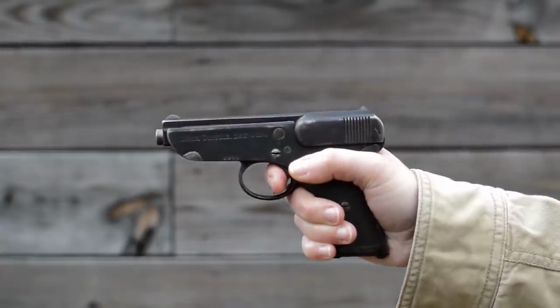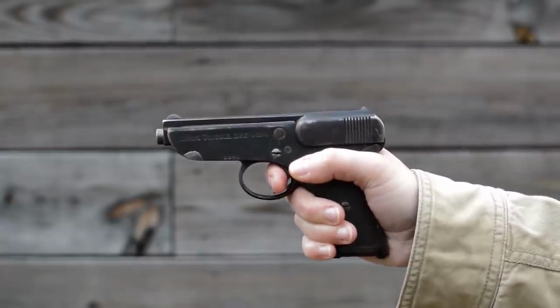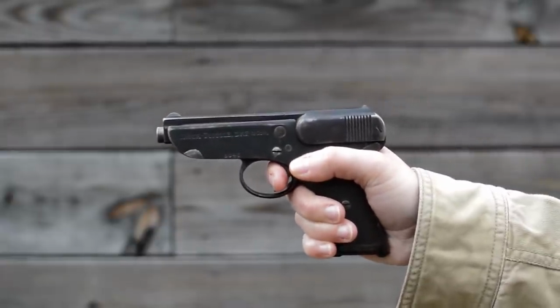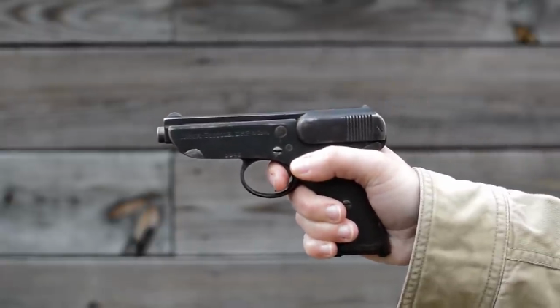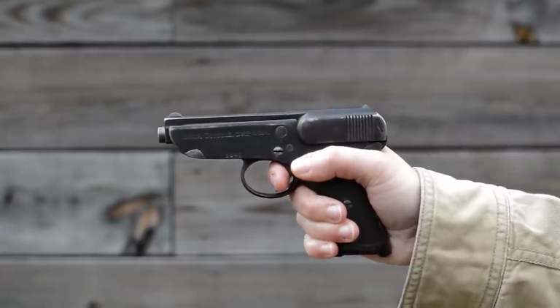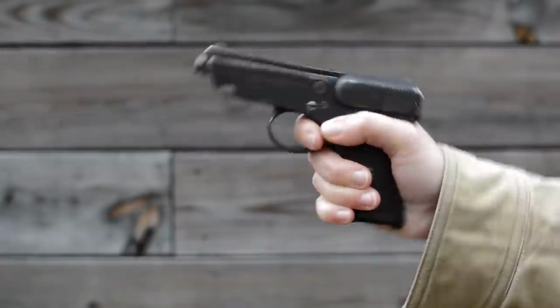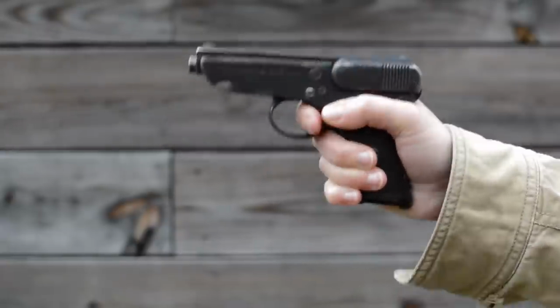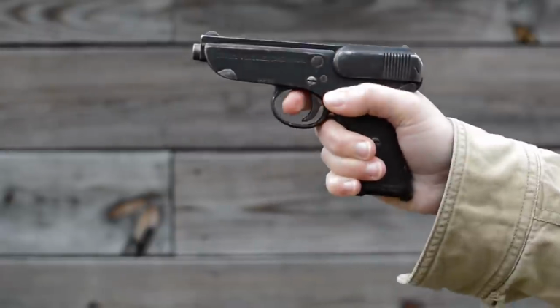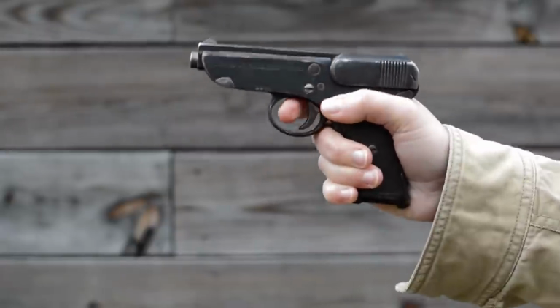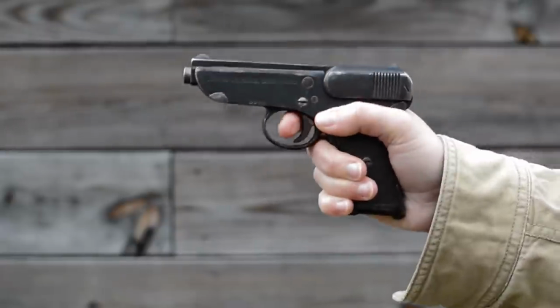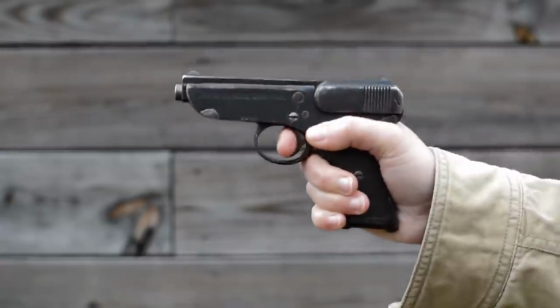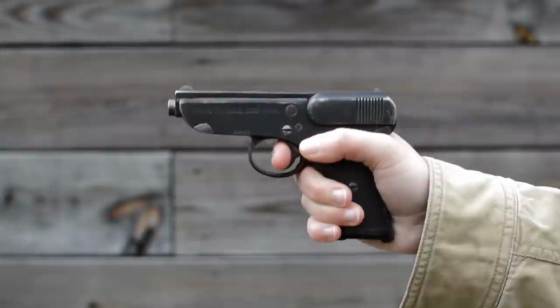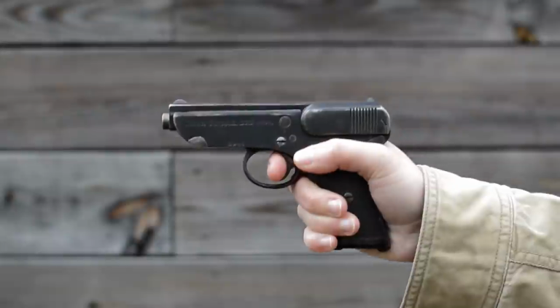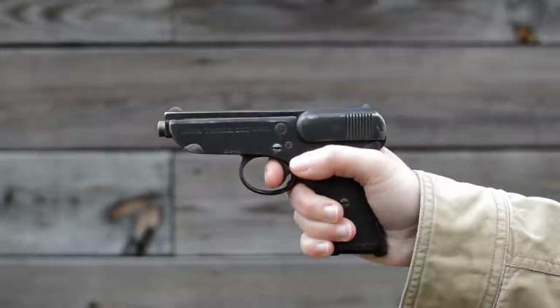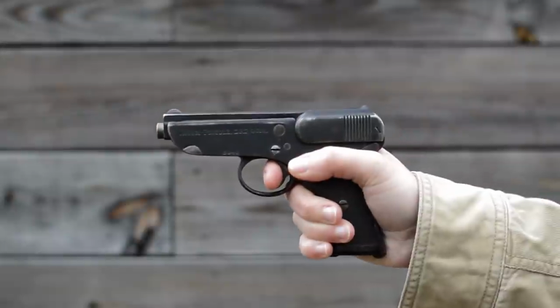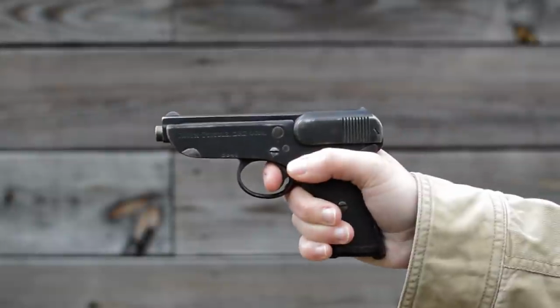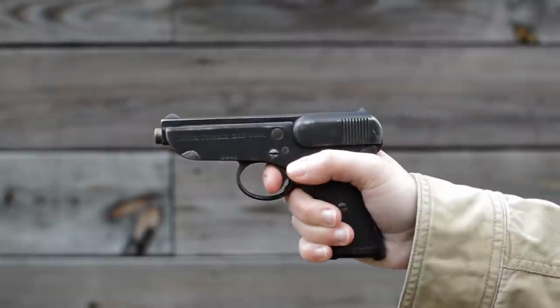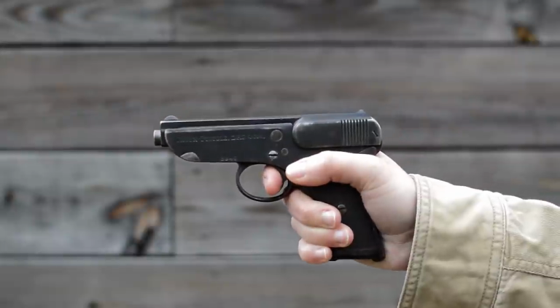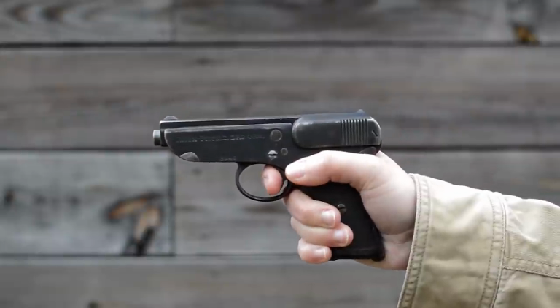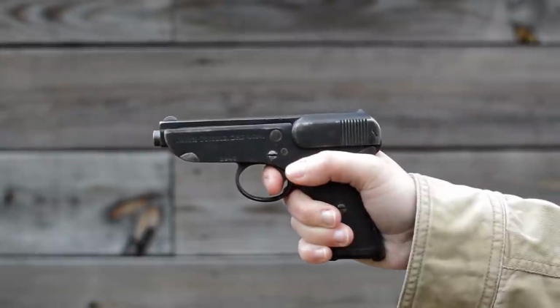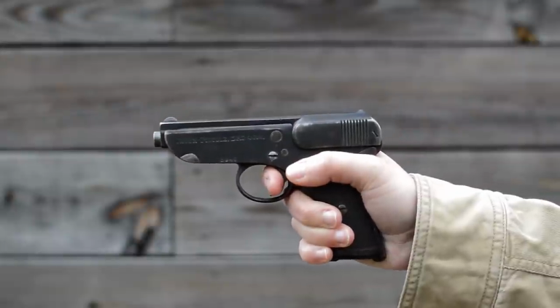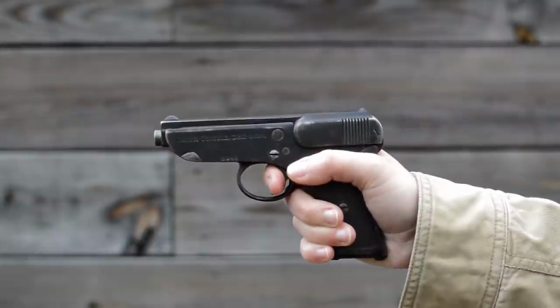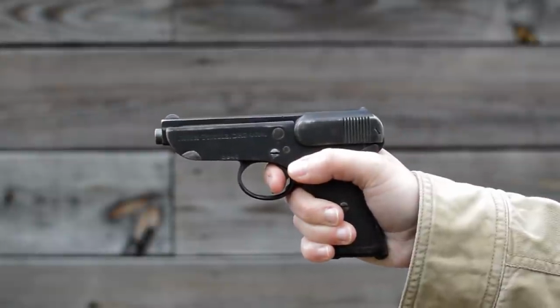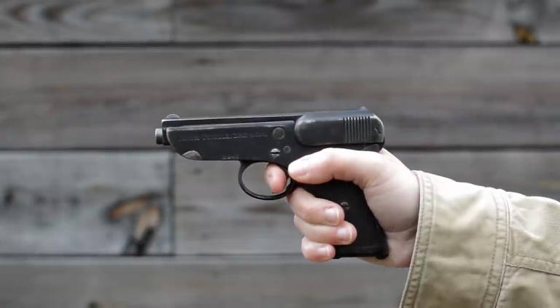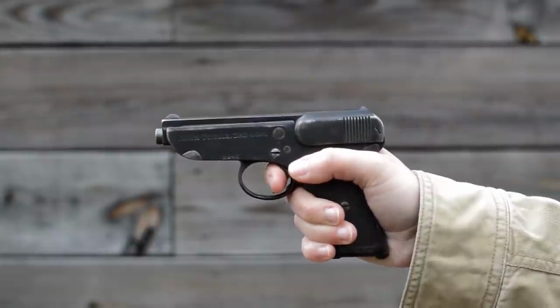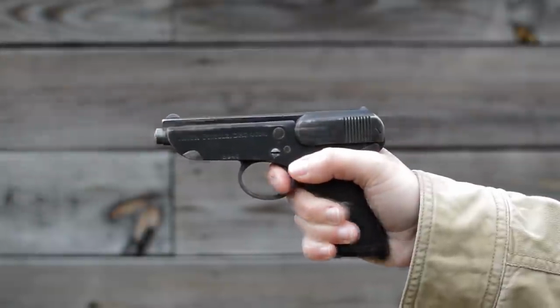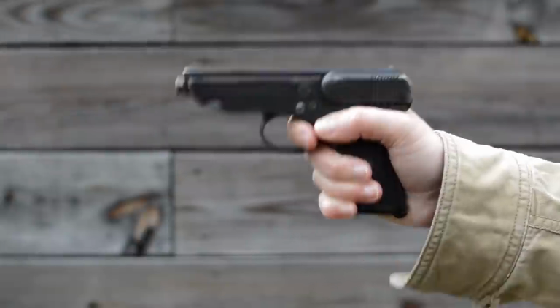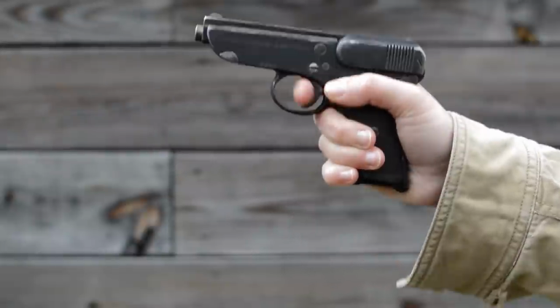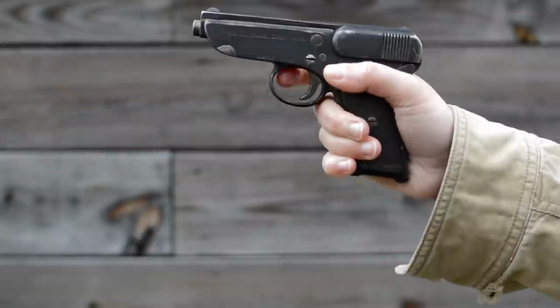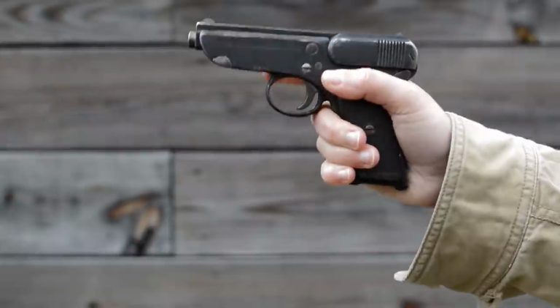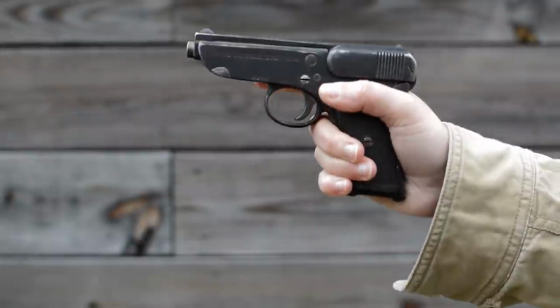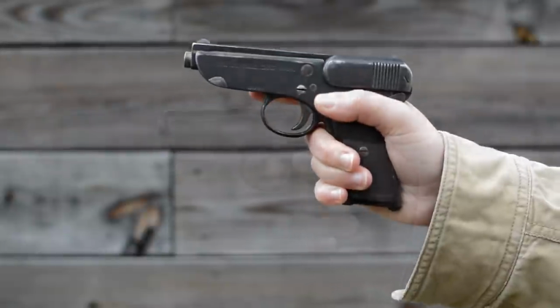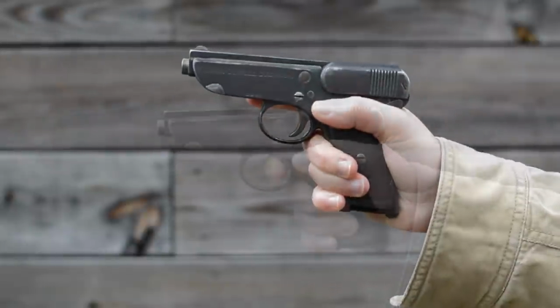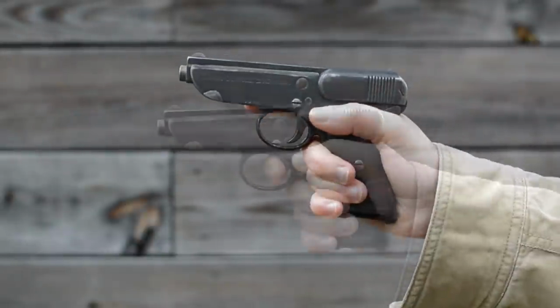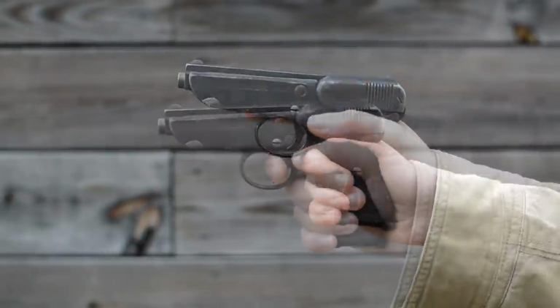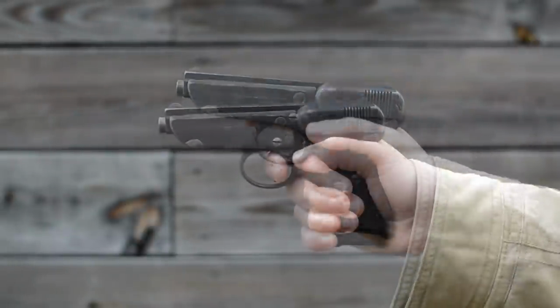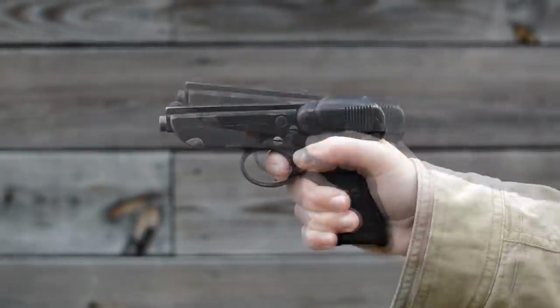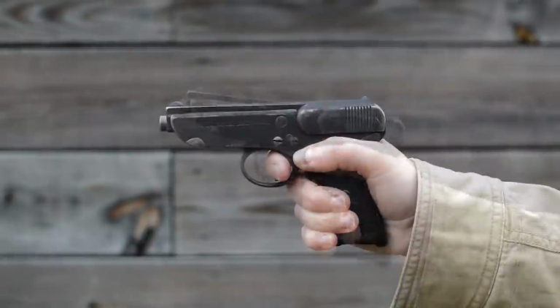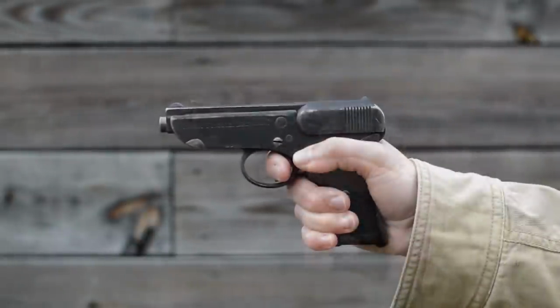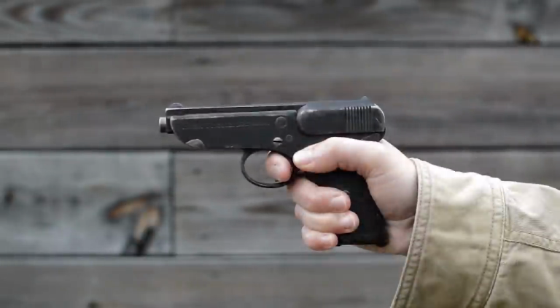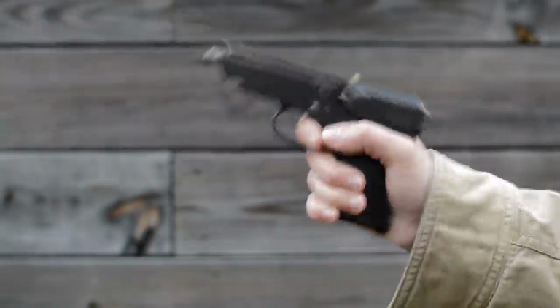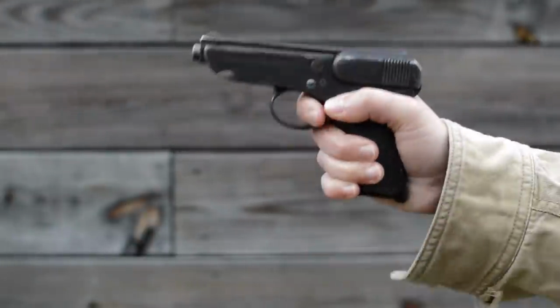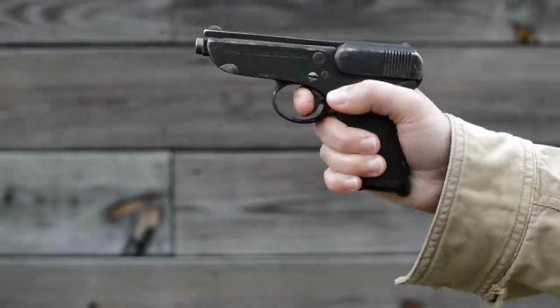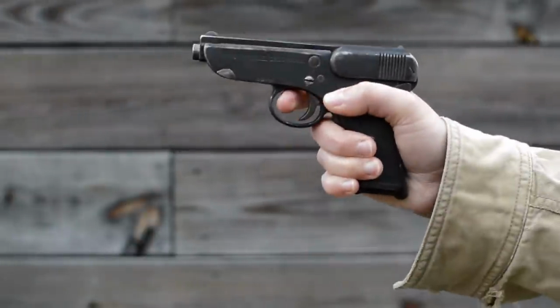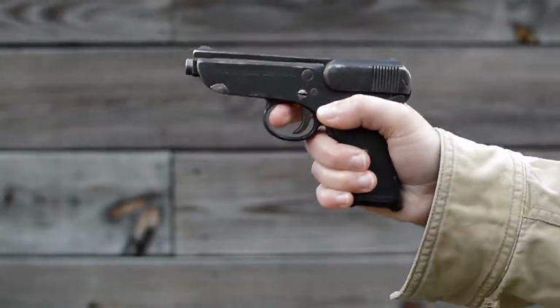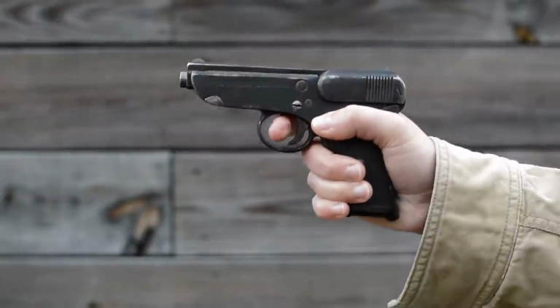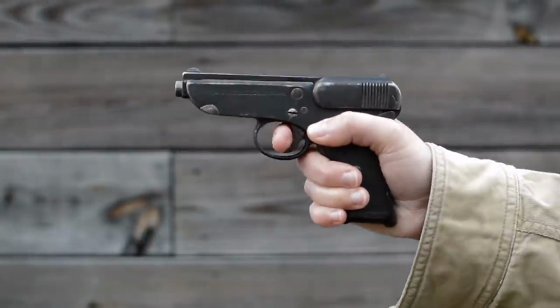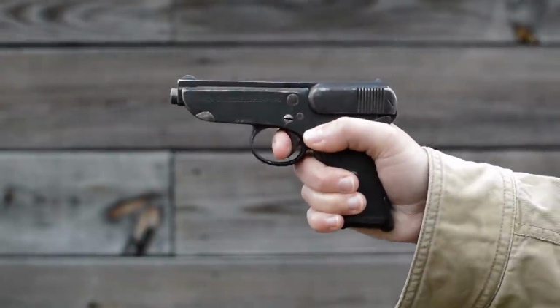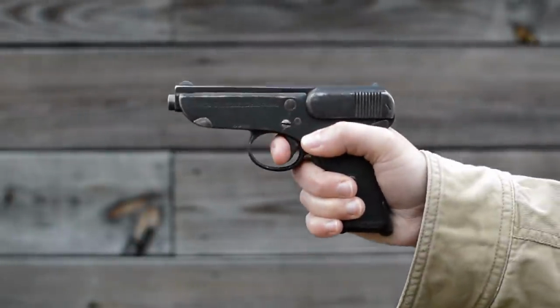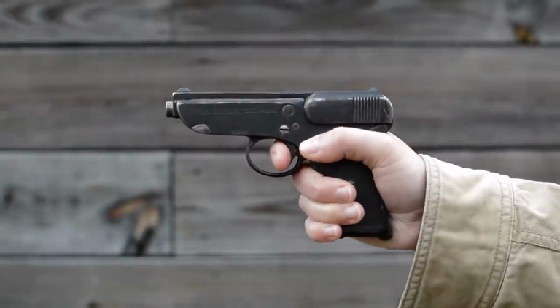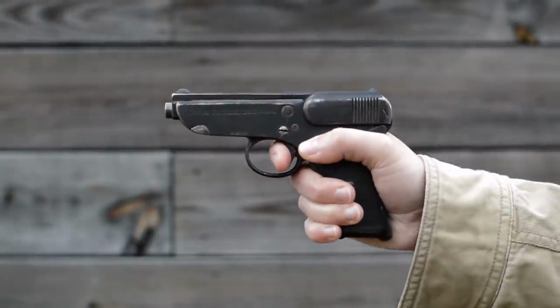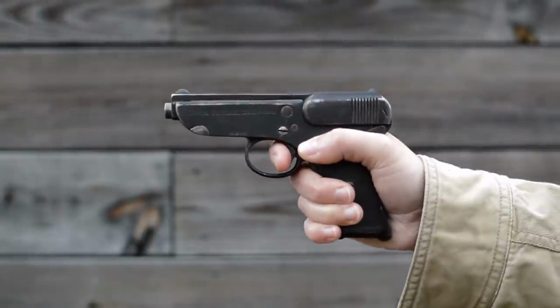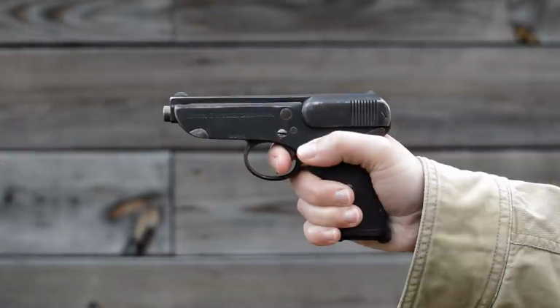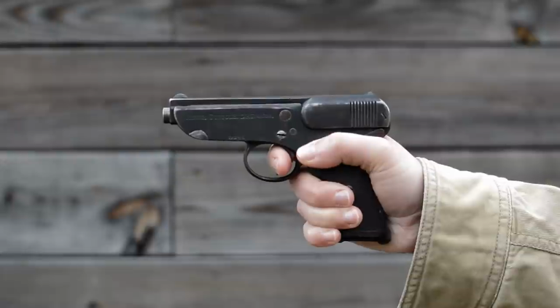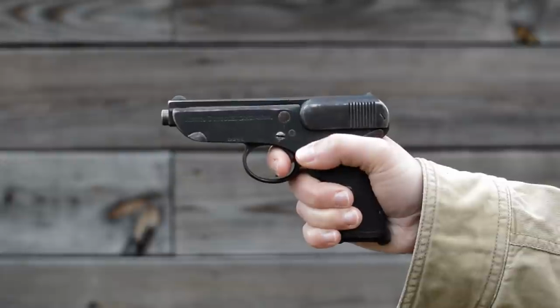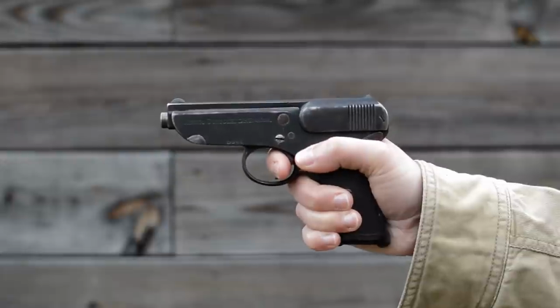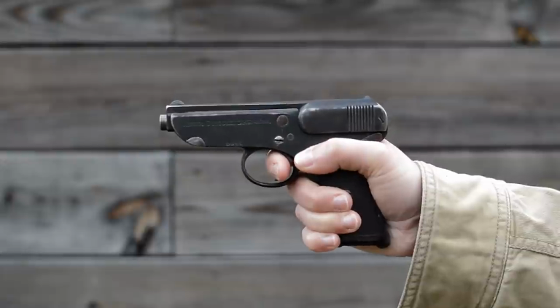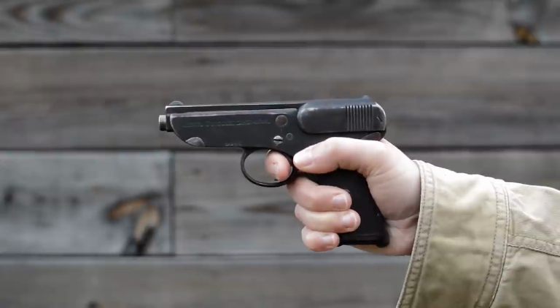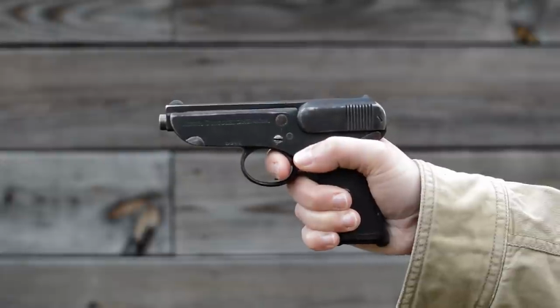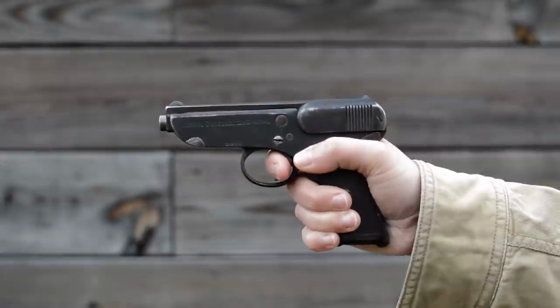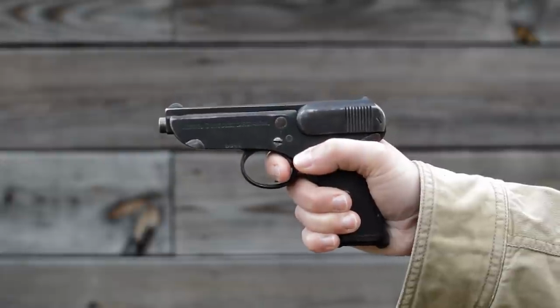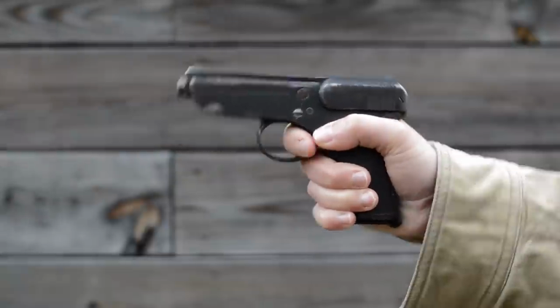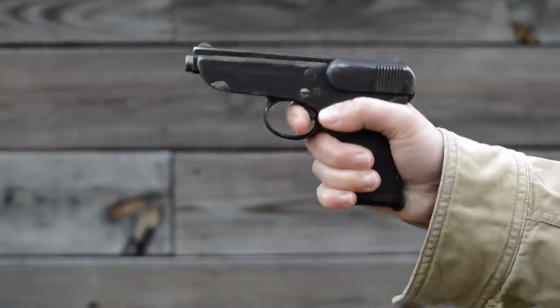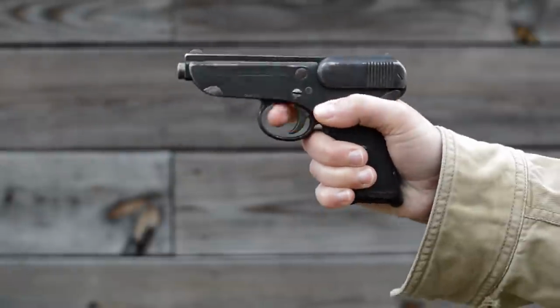Luckily, she doesn't kick too bad. The trigger, however, feels spongy, has a surprisingly long pull, and is set almost too low. Makes your hand feel crowded.